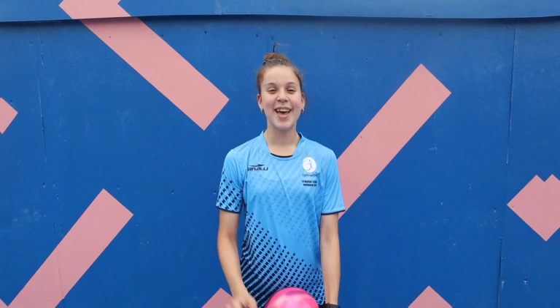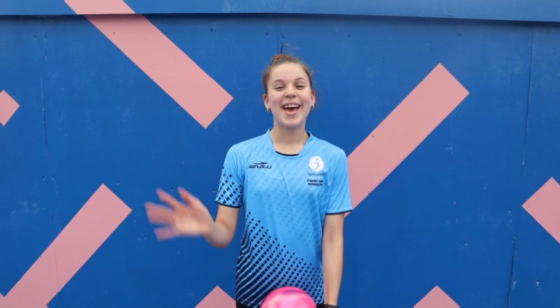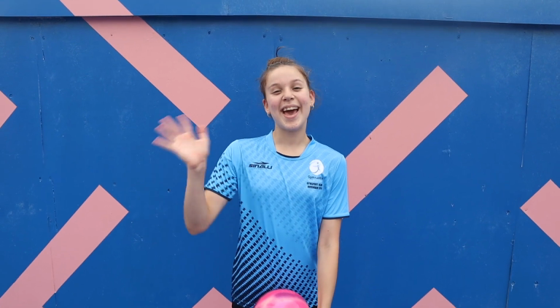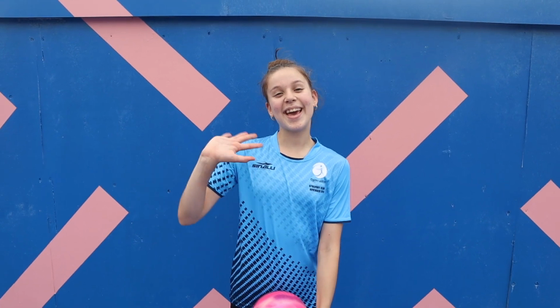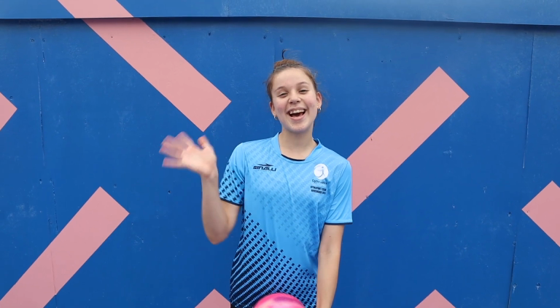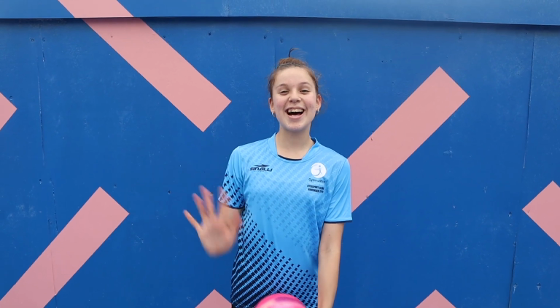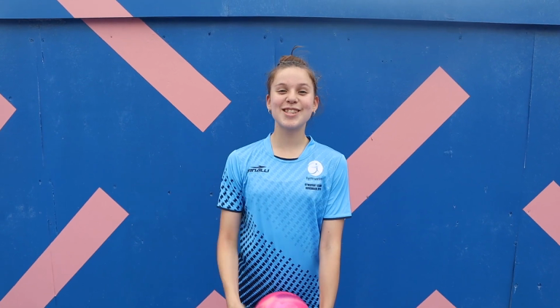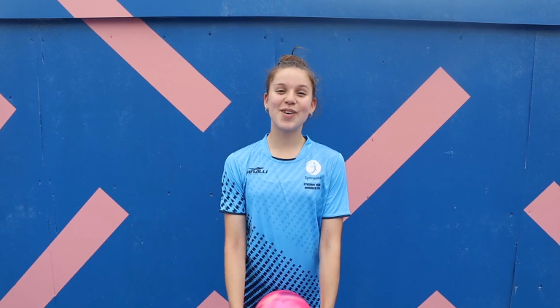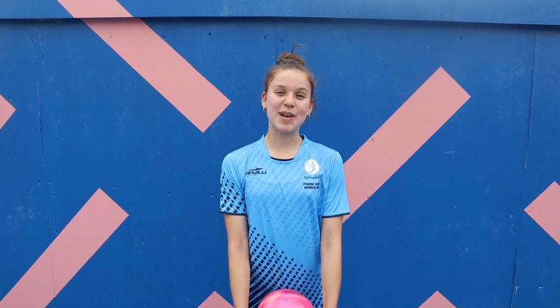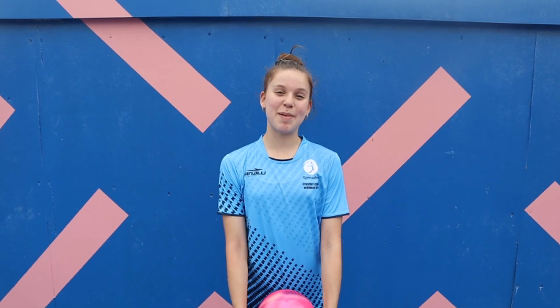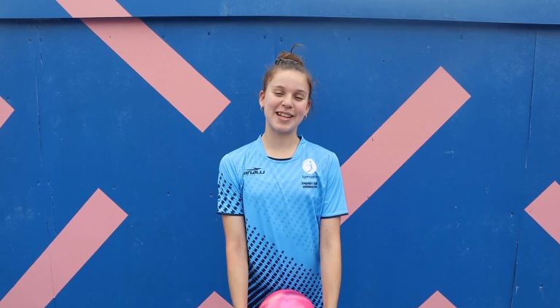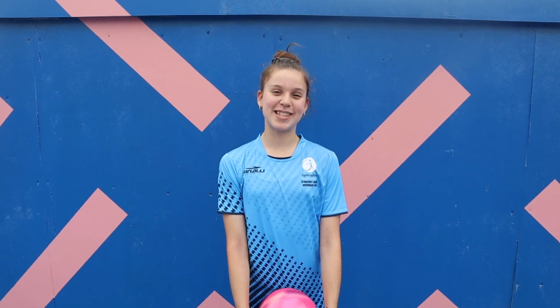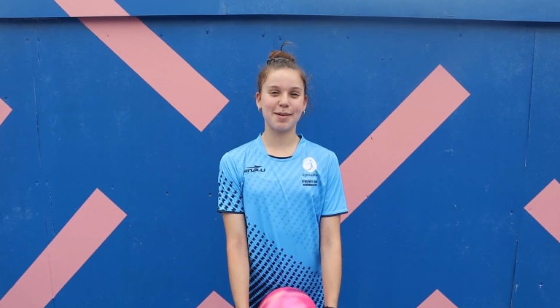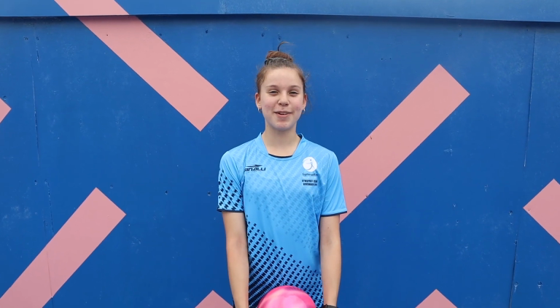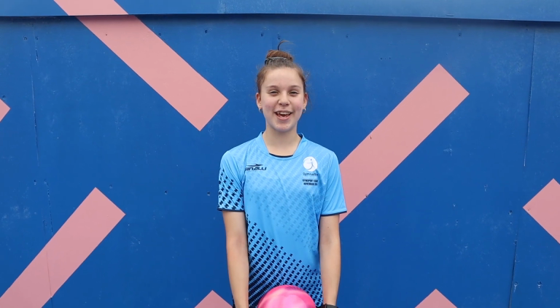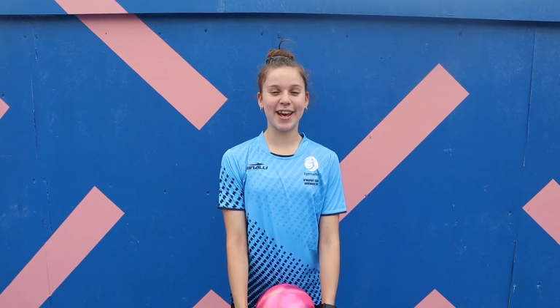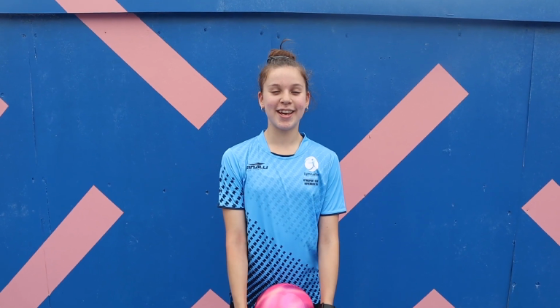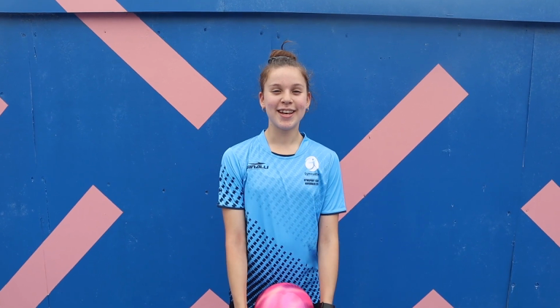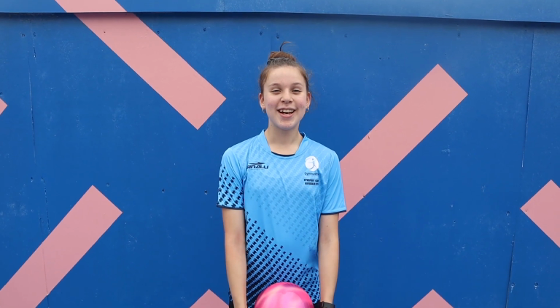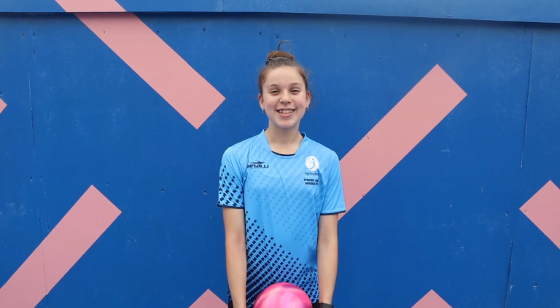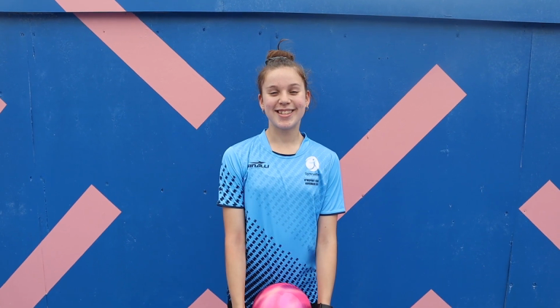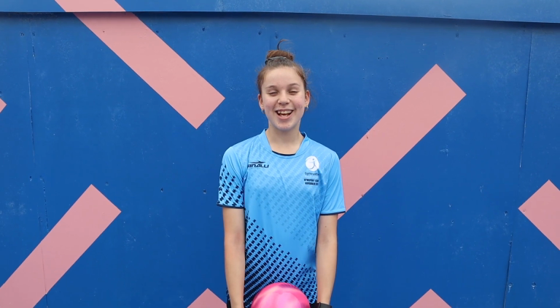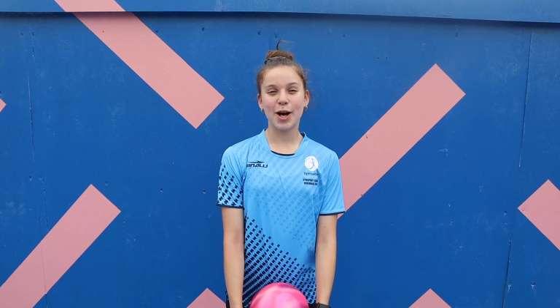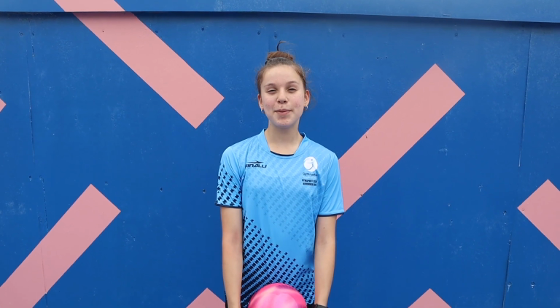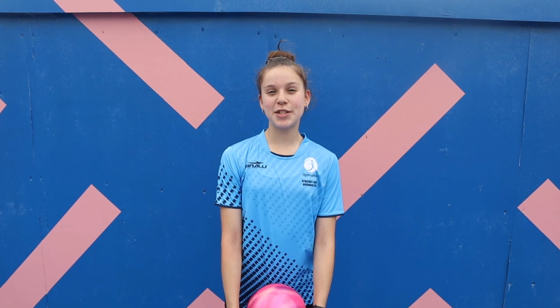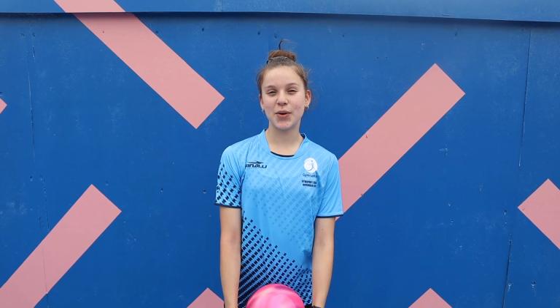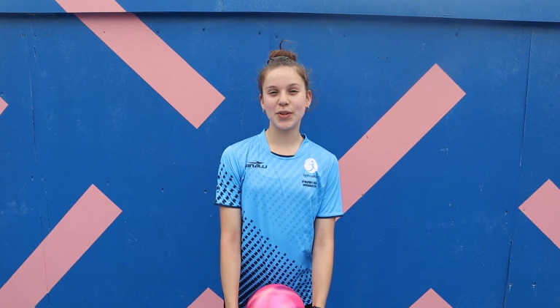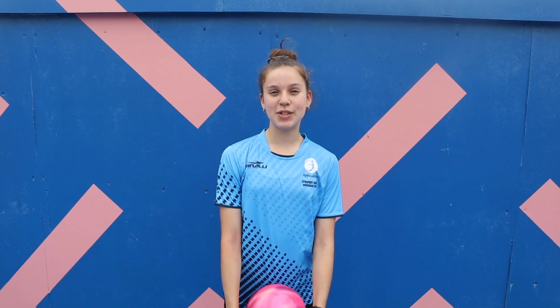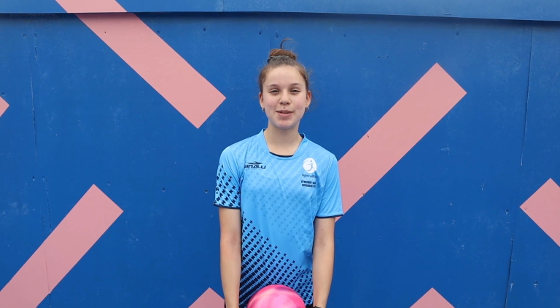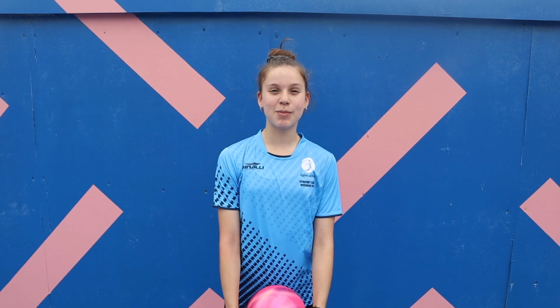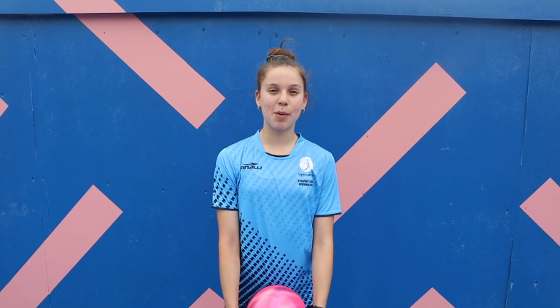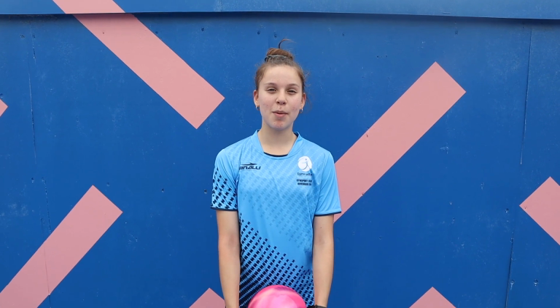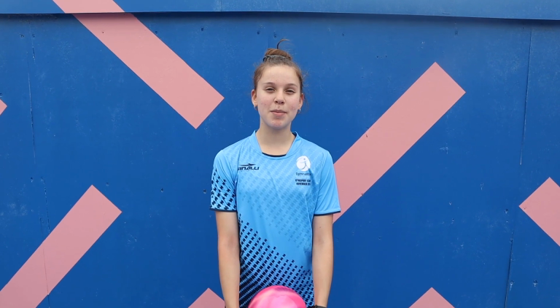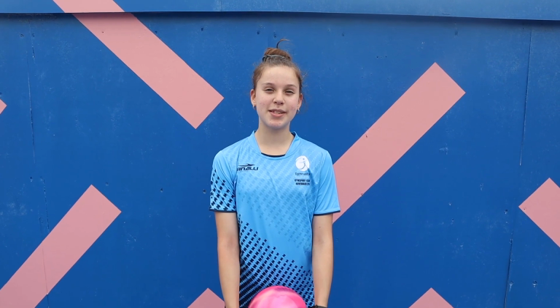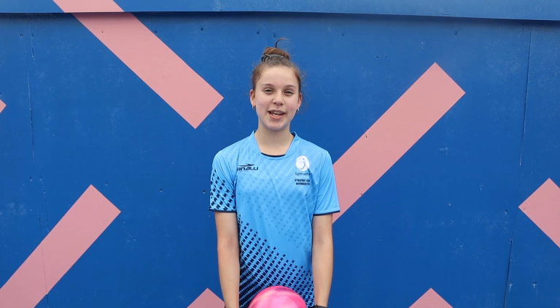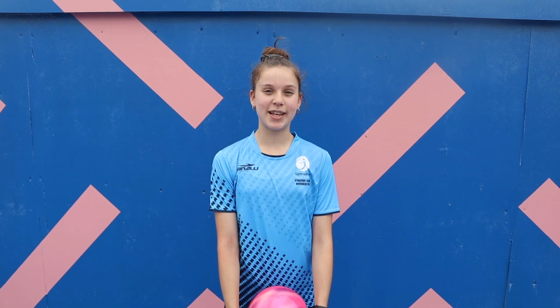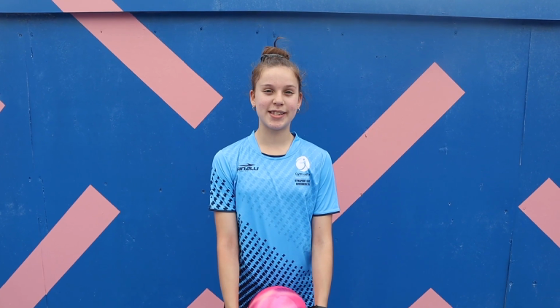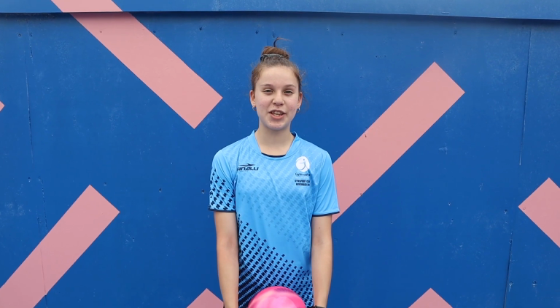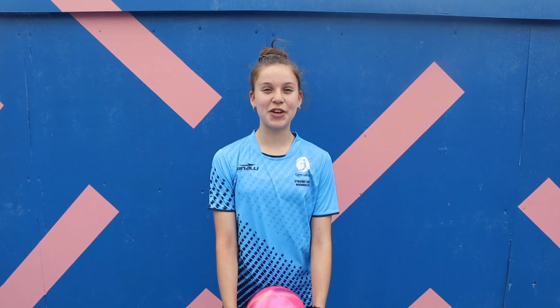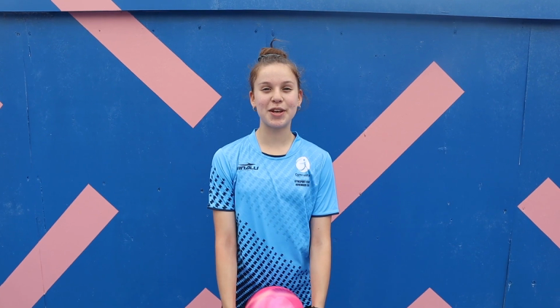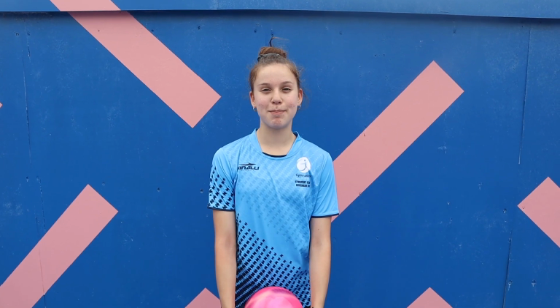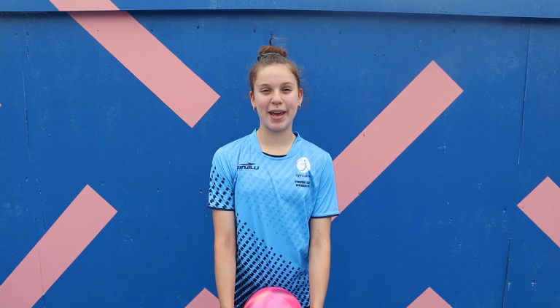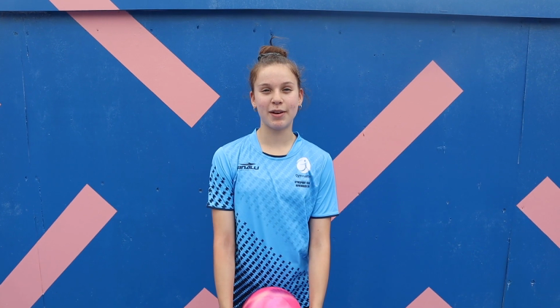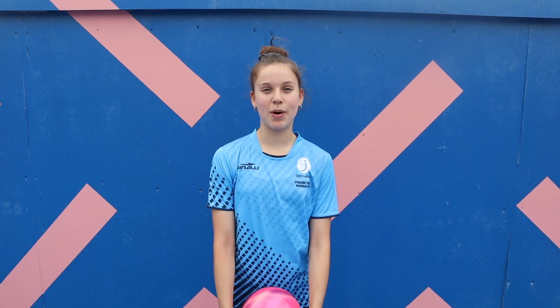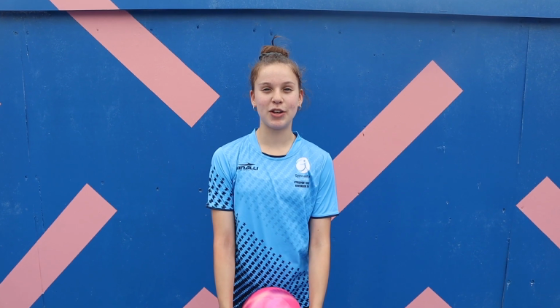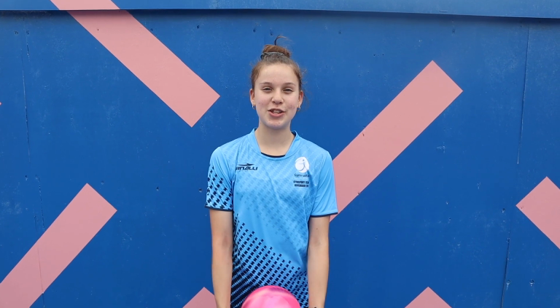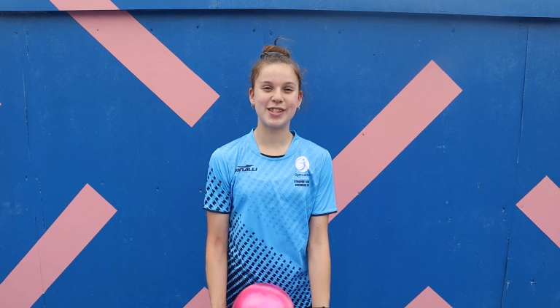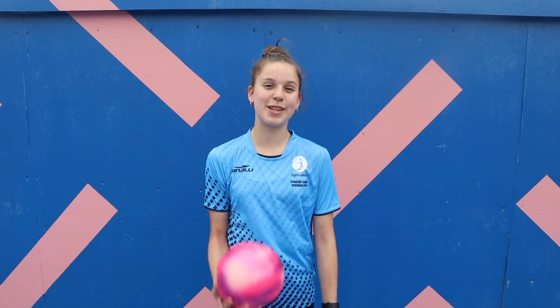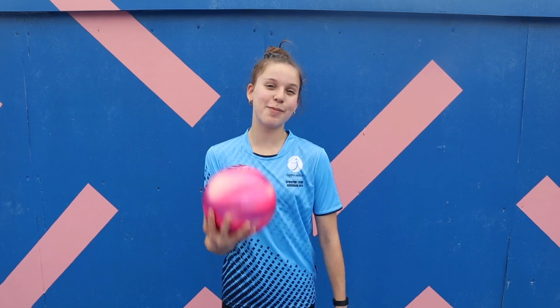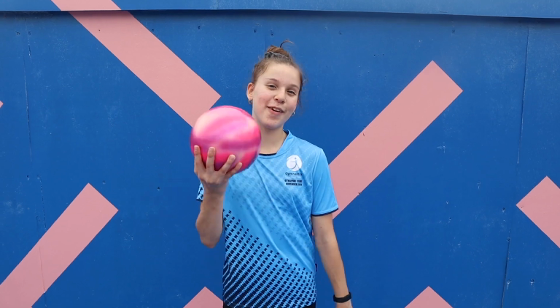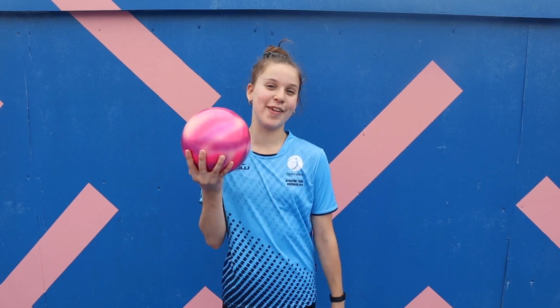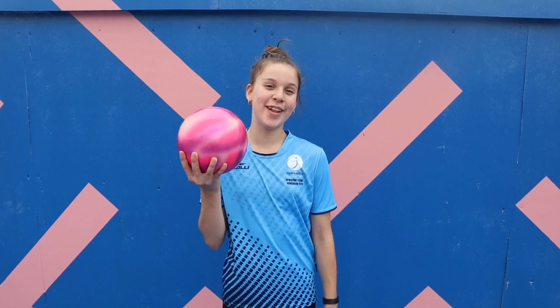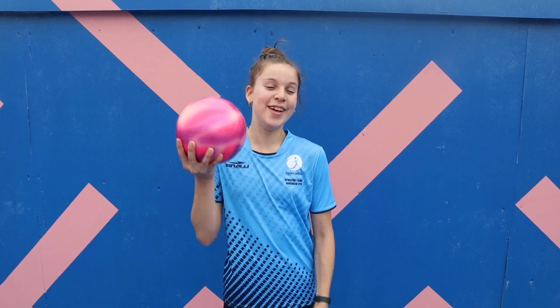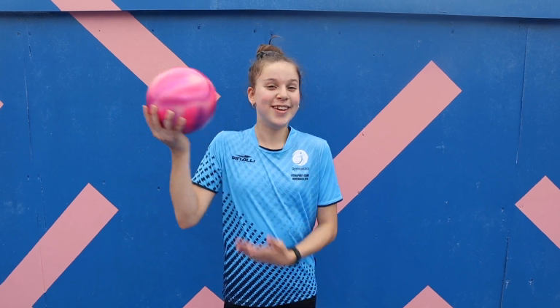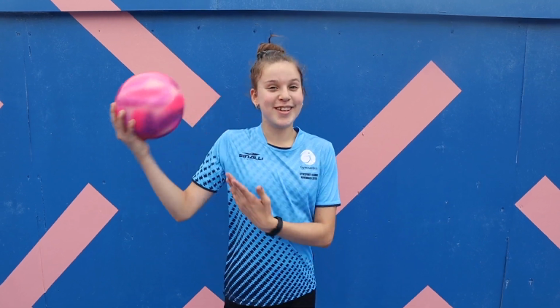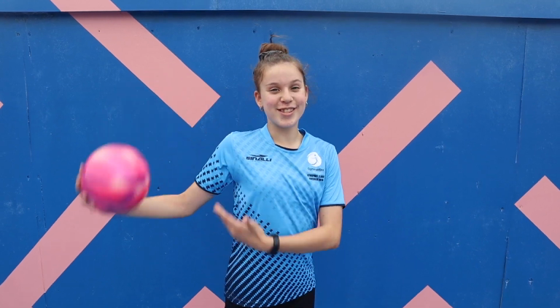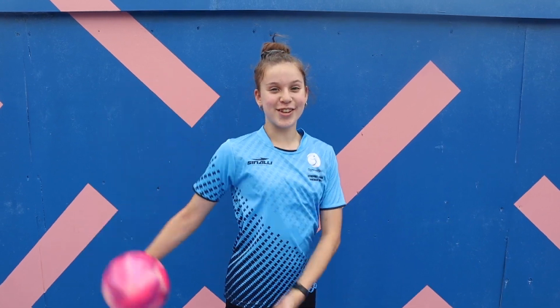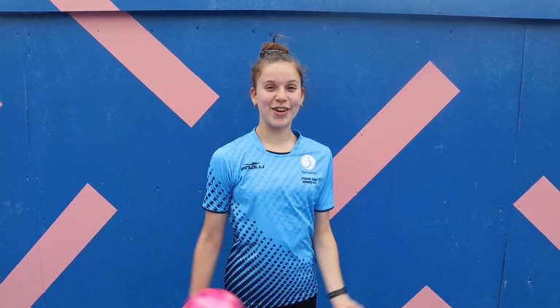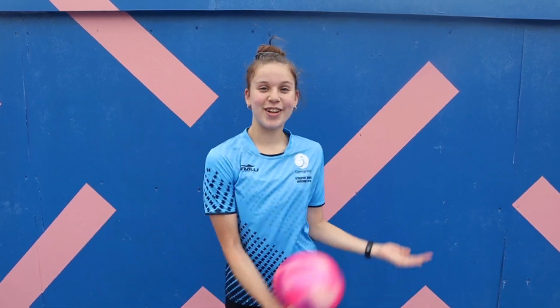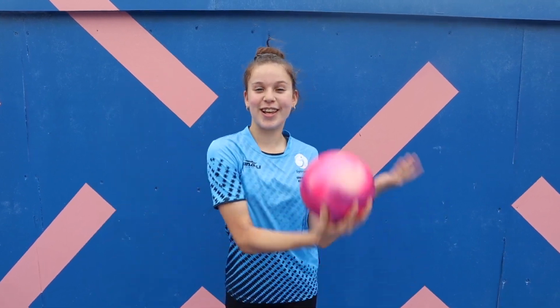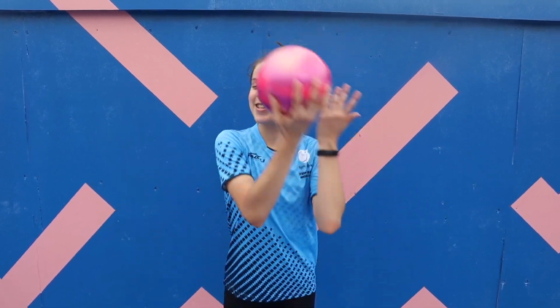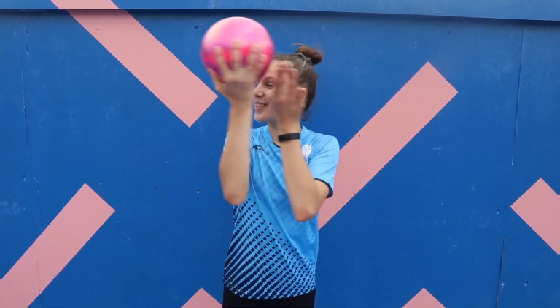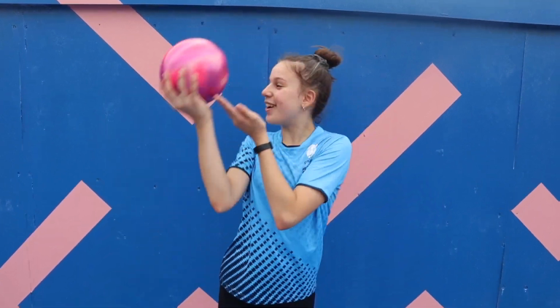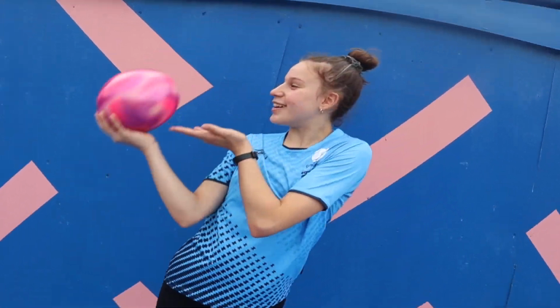Hey guys, welcome back to Double K. Today I'll be showing you some common mistakes that you can make while using the ball. So let's go!